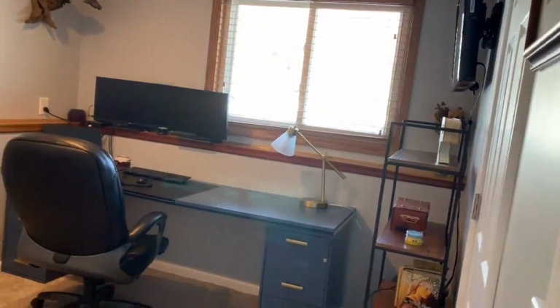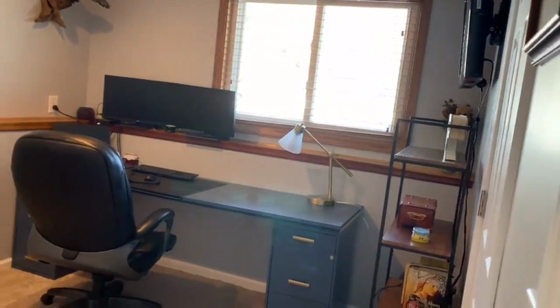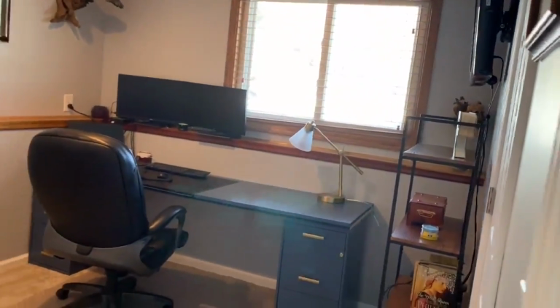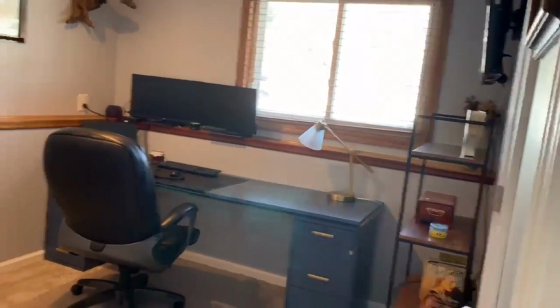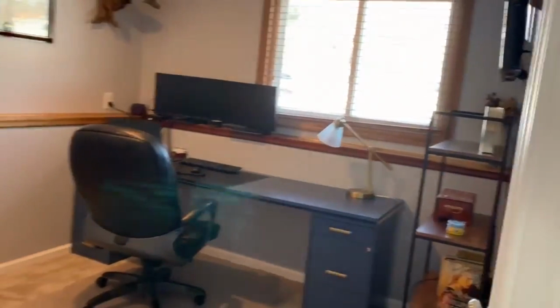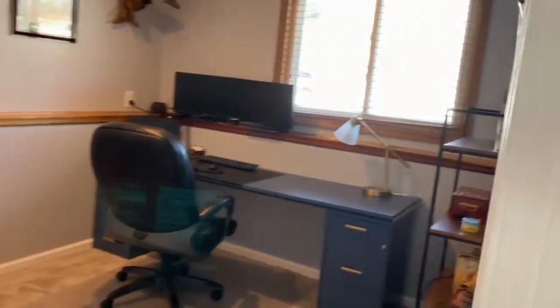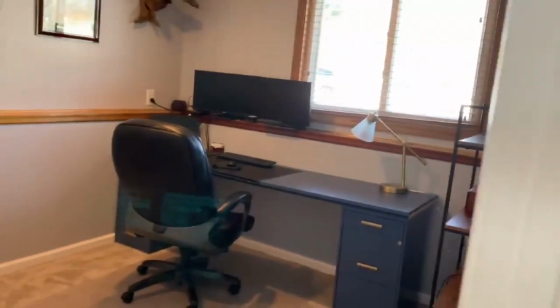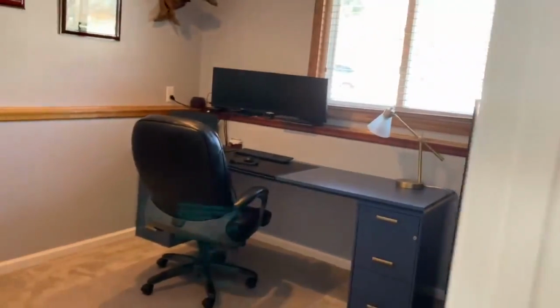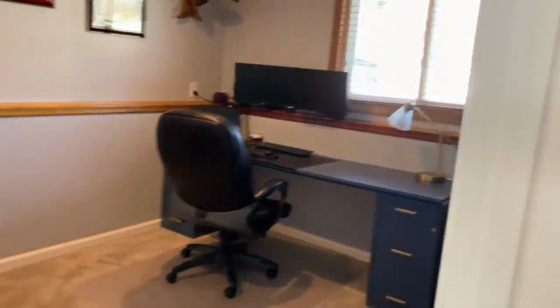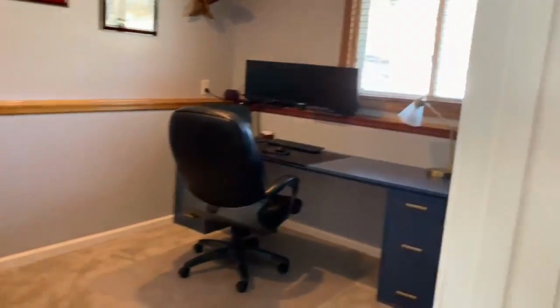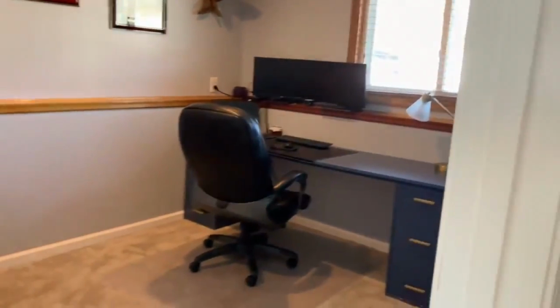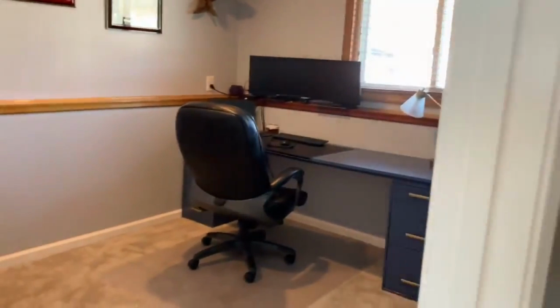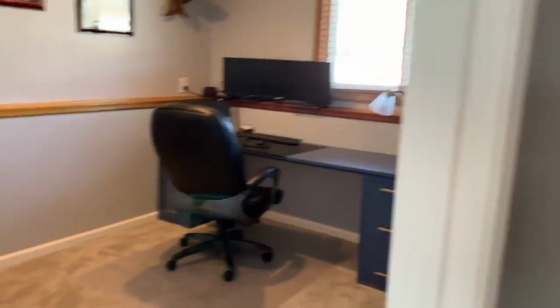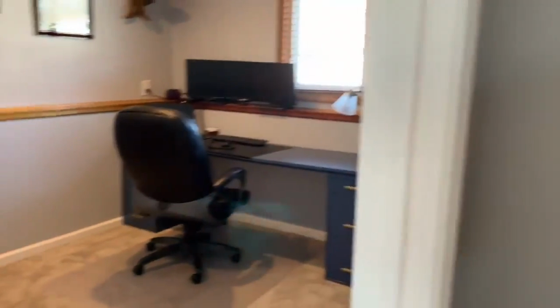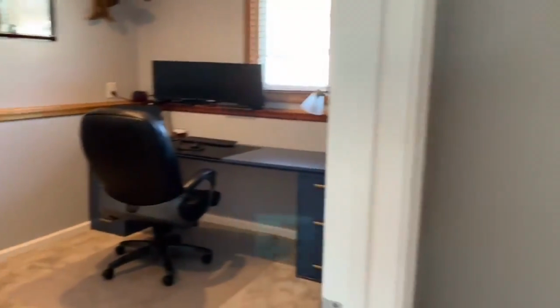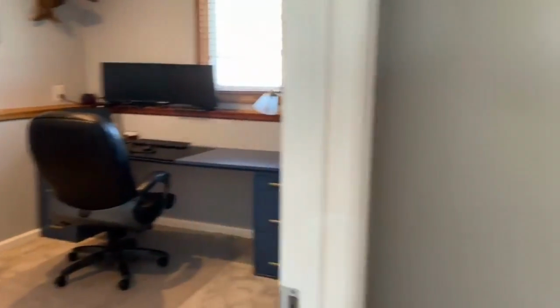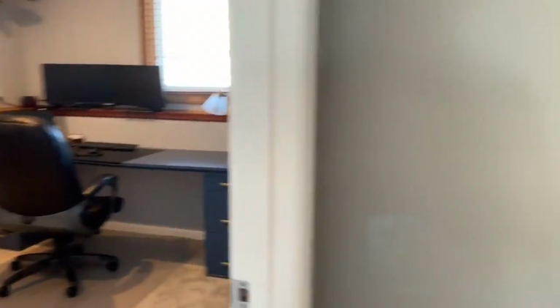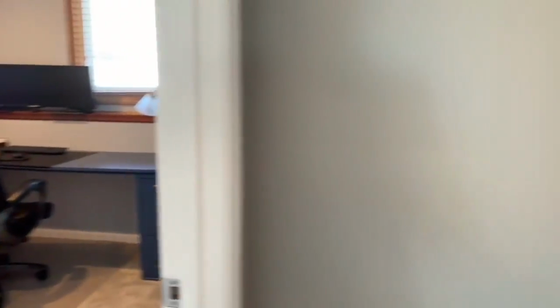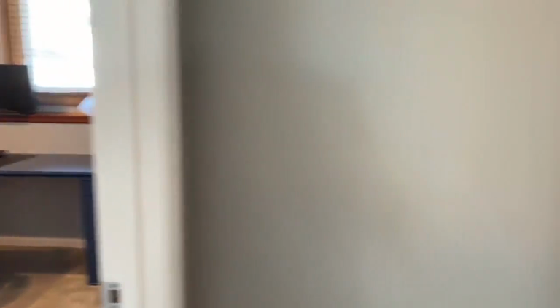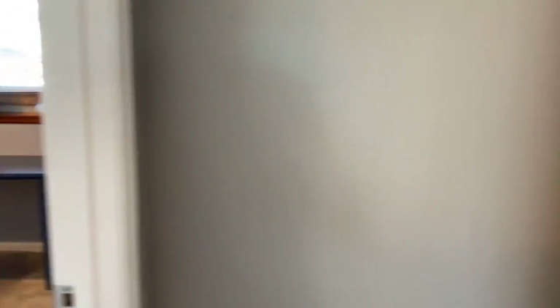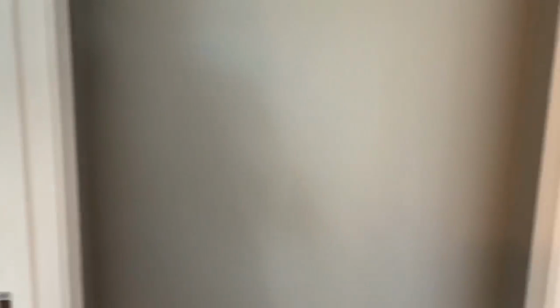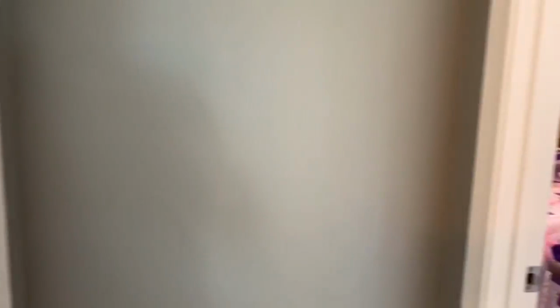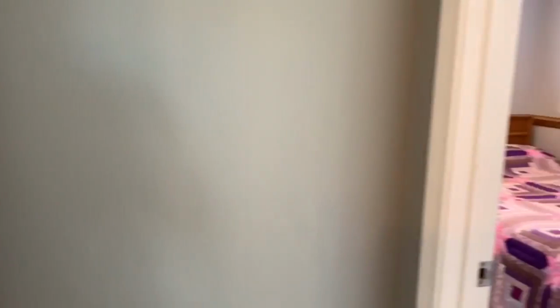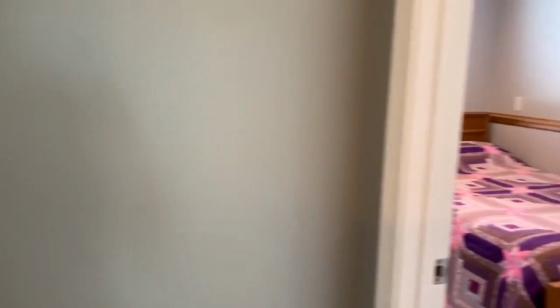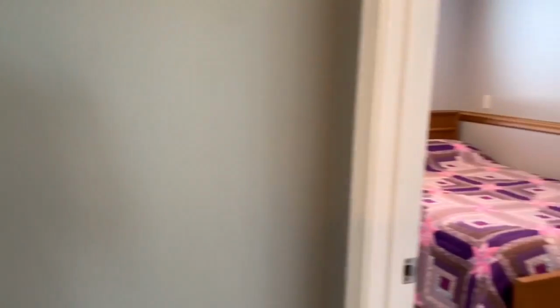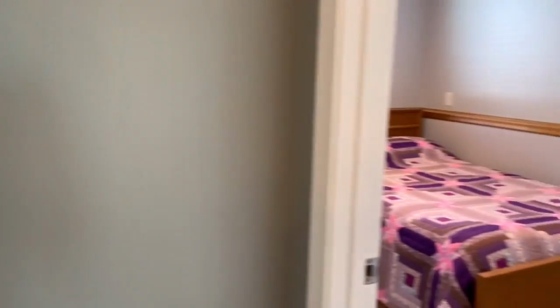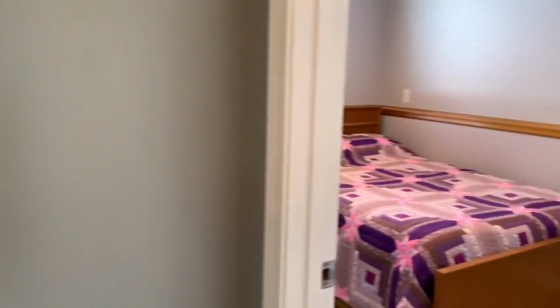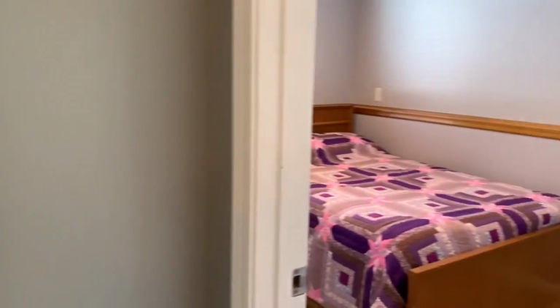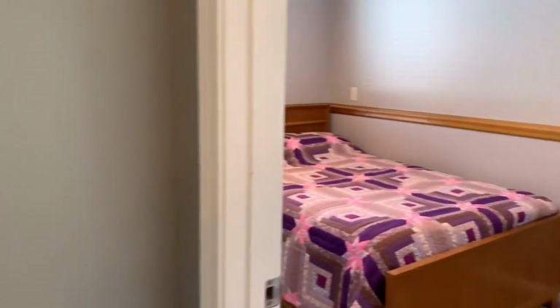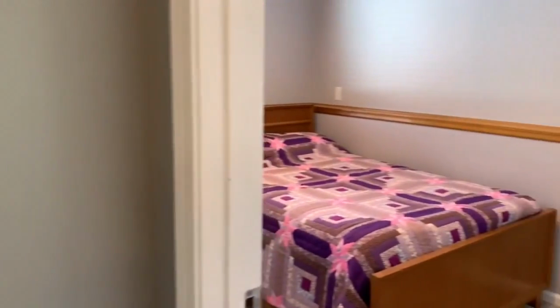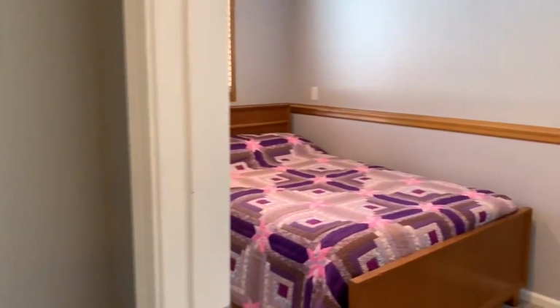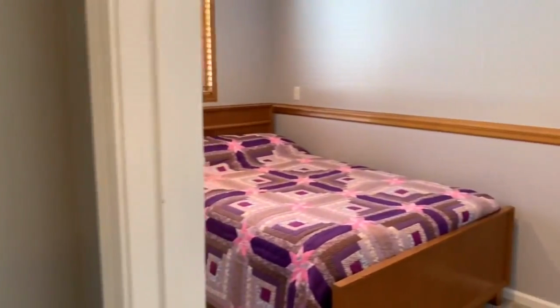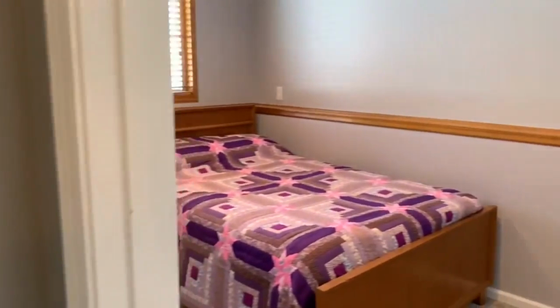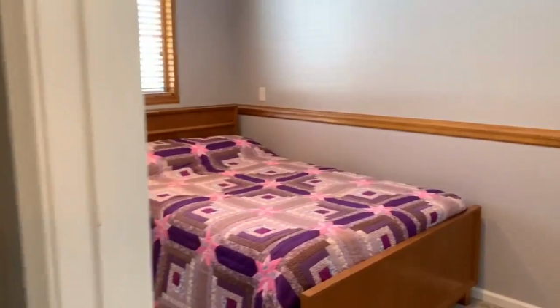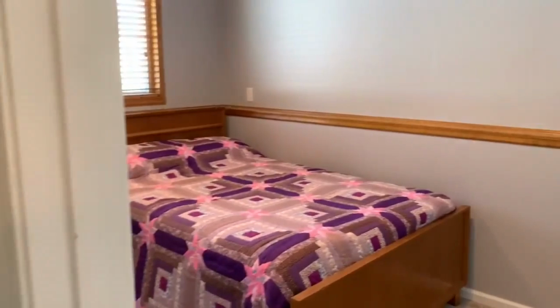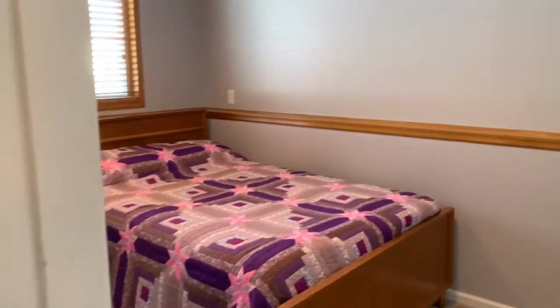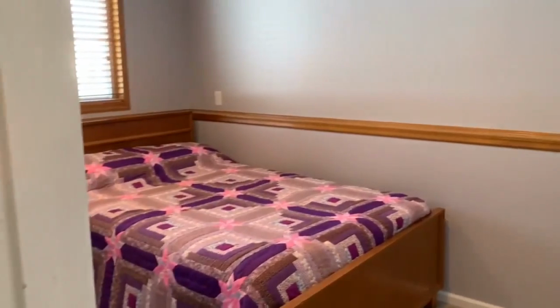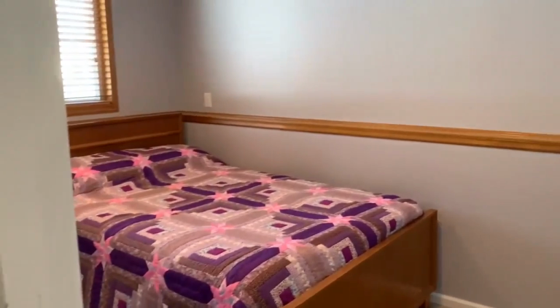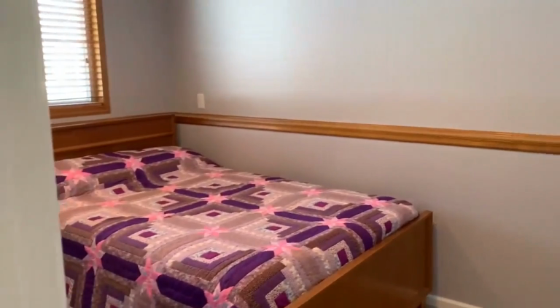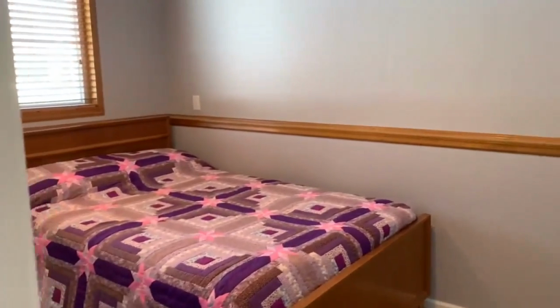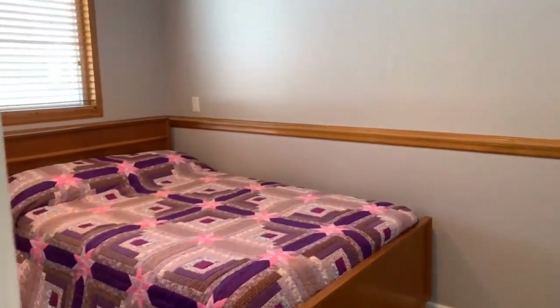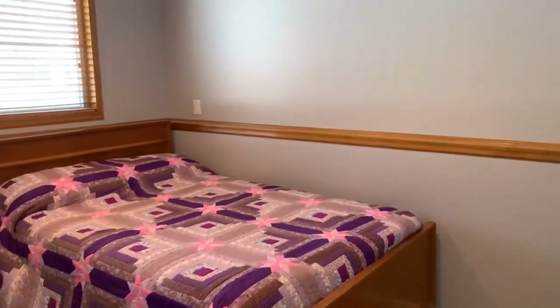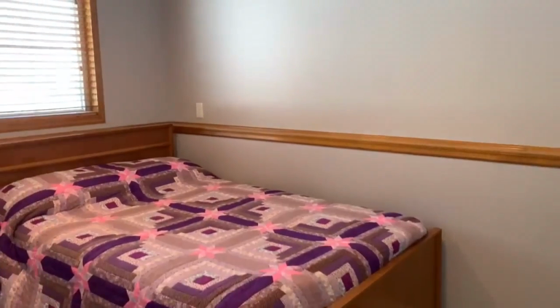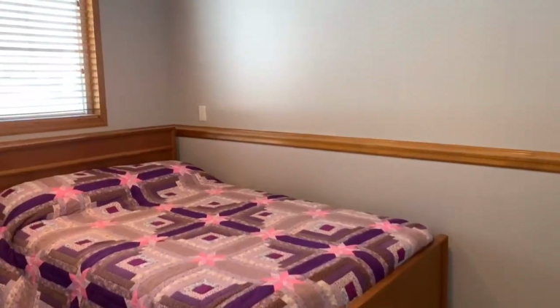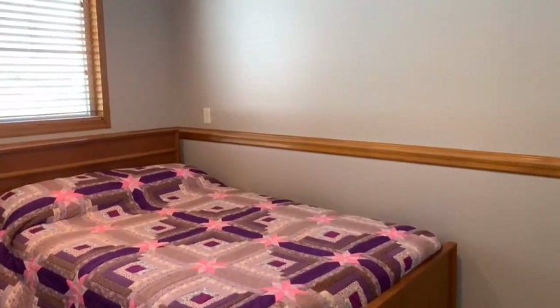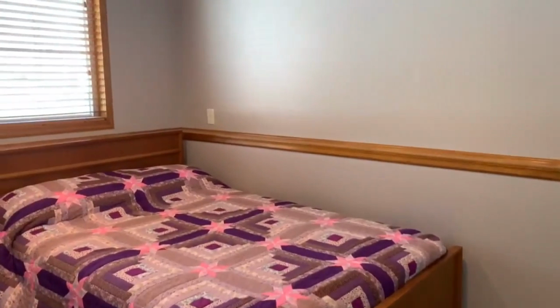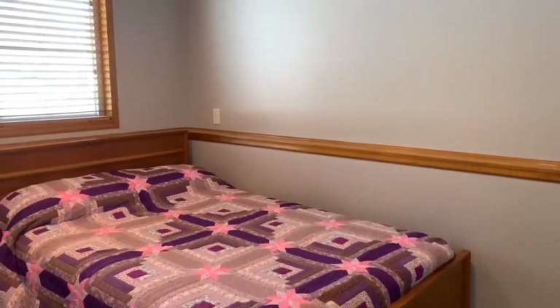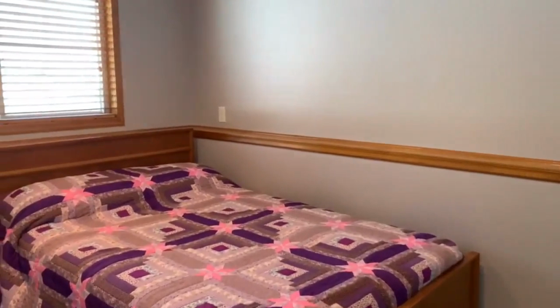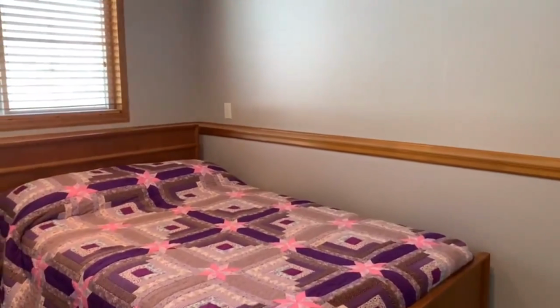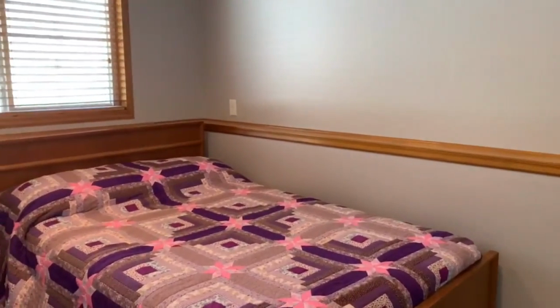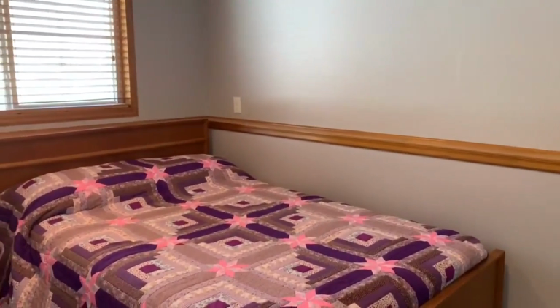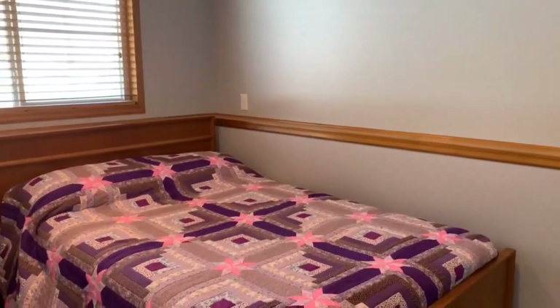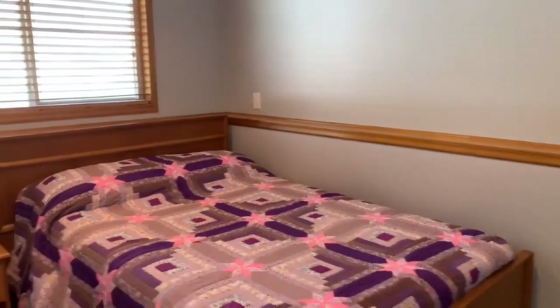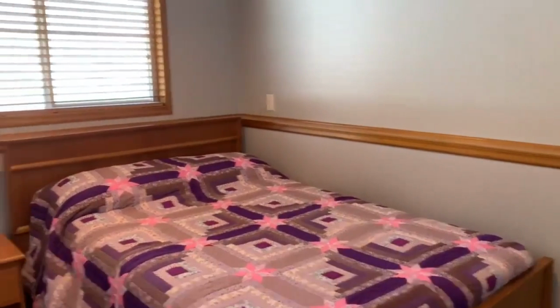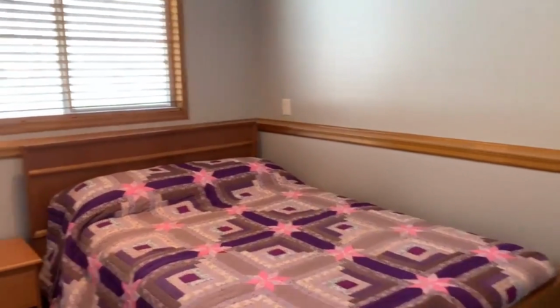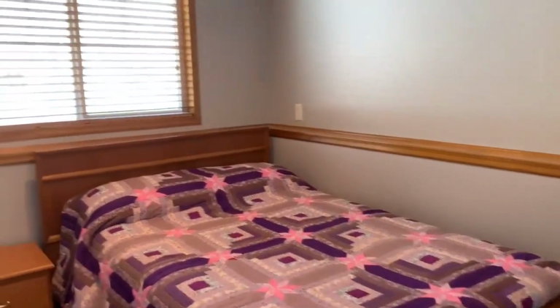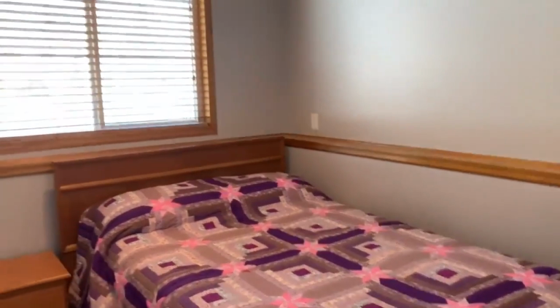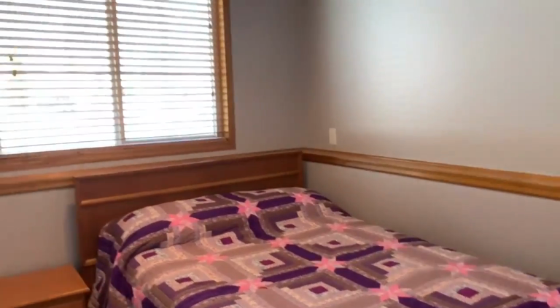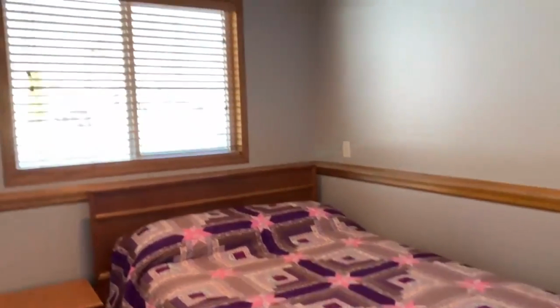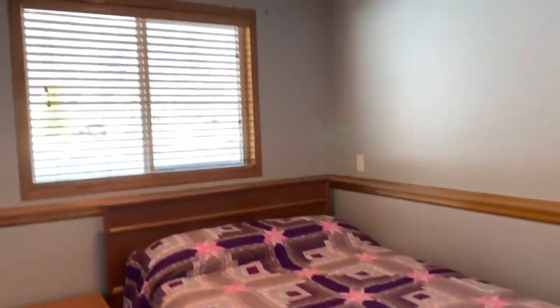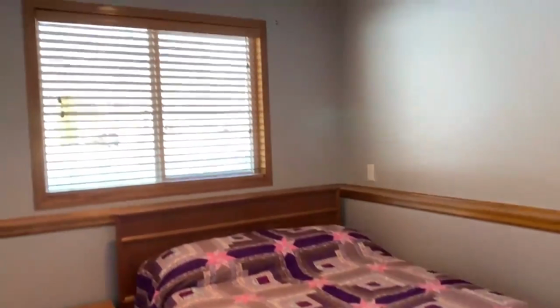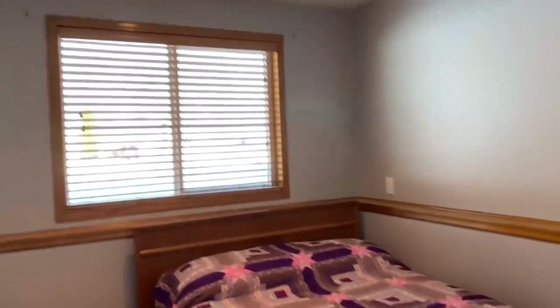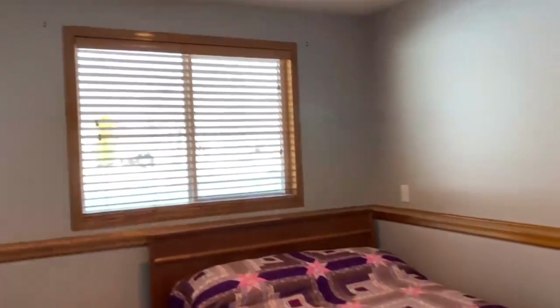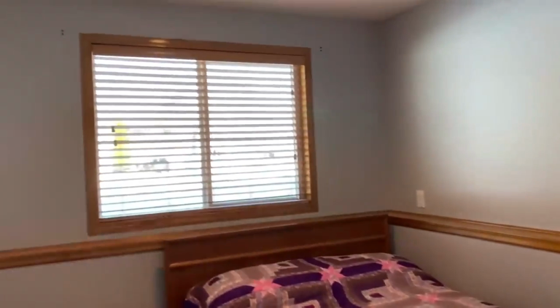This is the first of two bedrooms in the lower level, and the second of two bedrooms in the lower level.